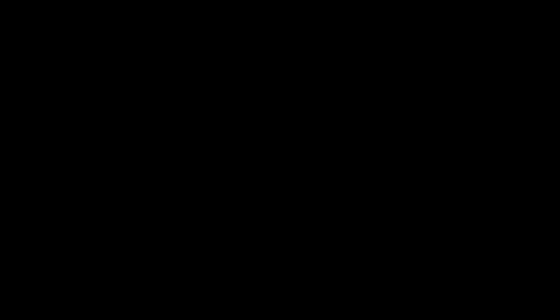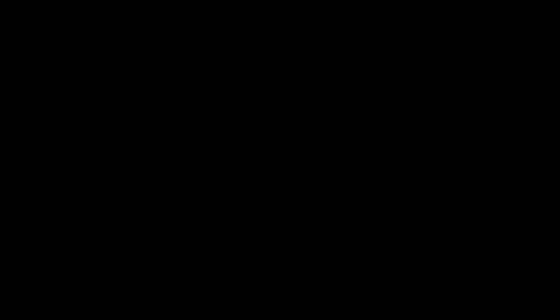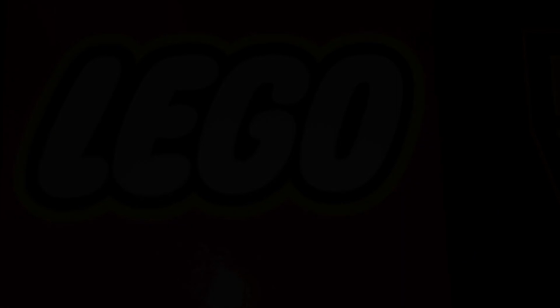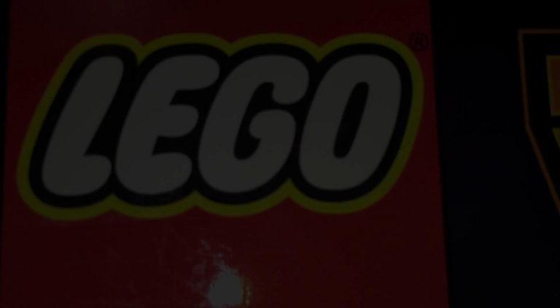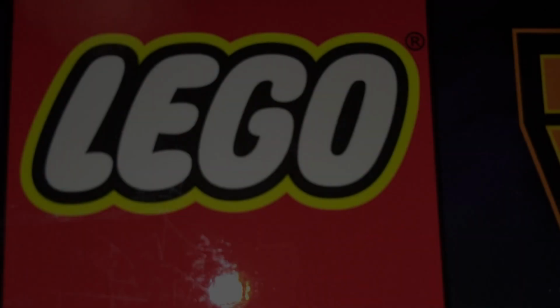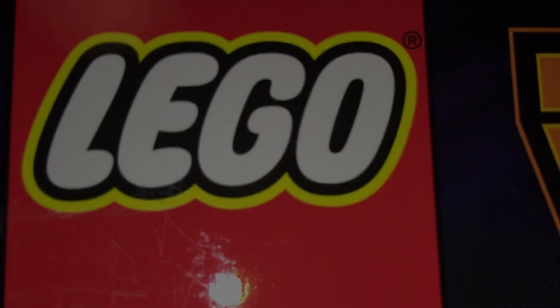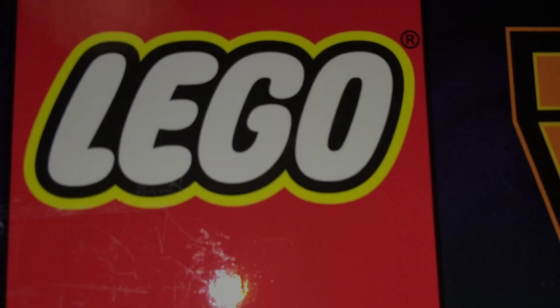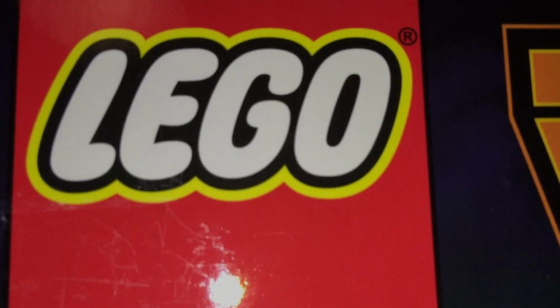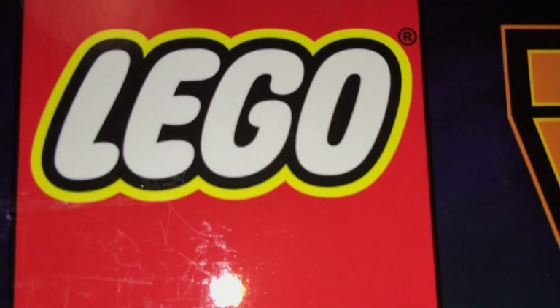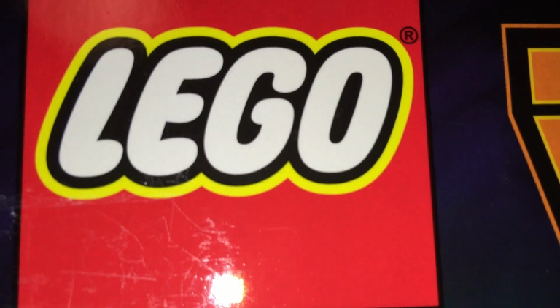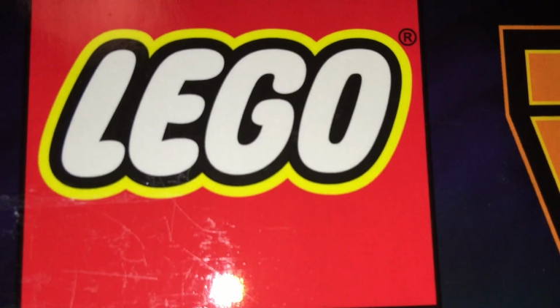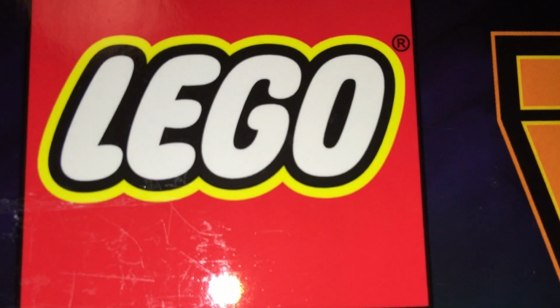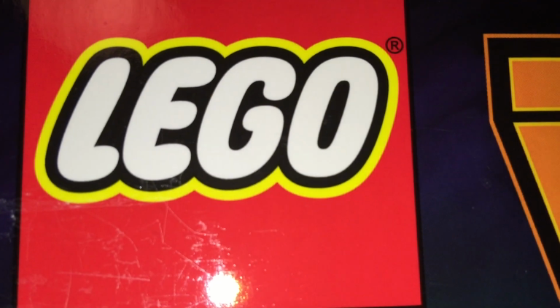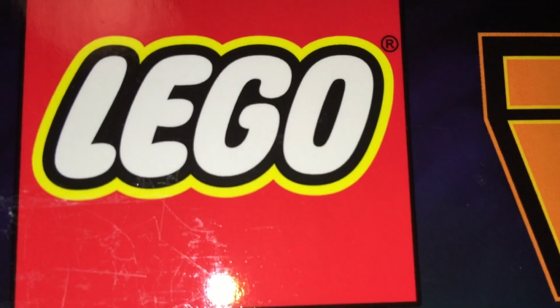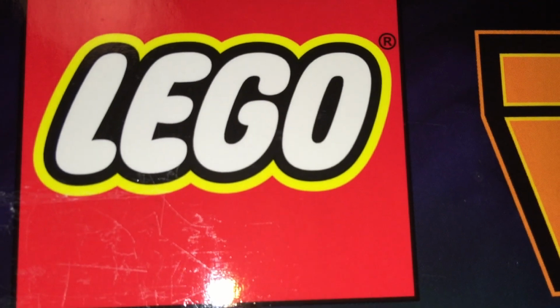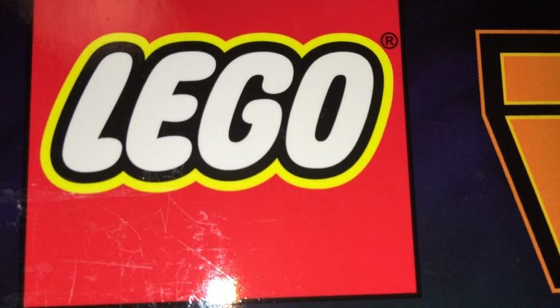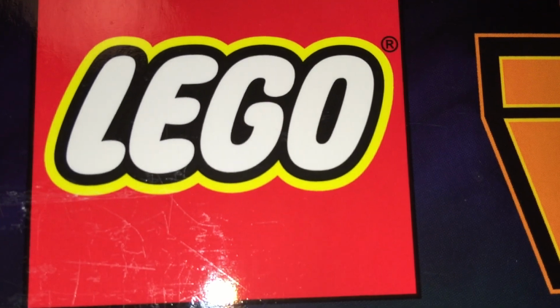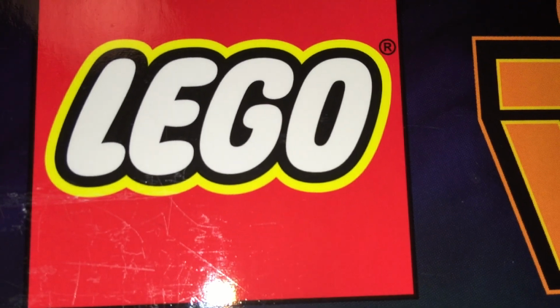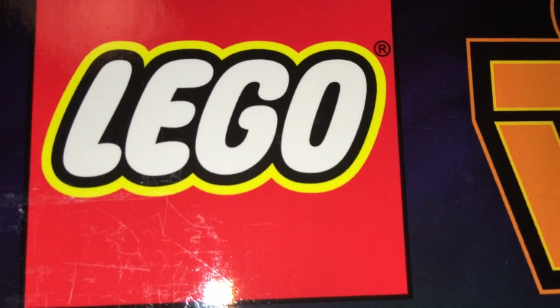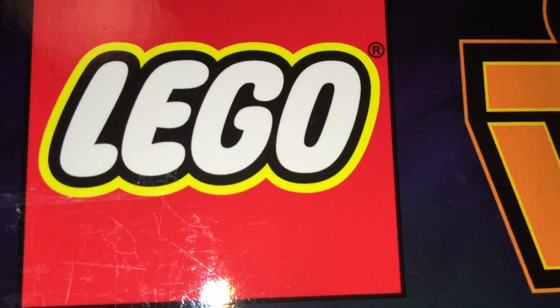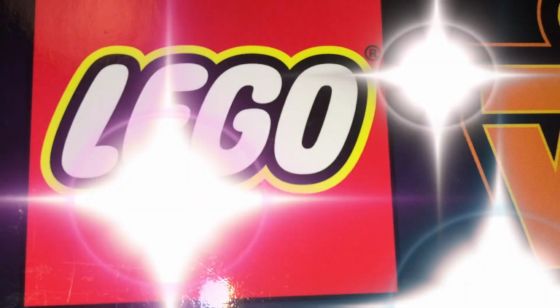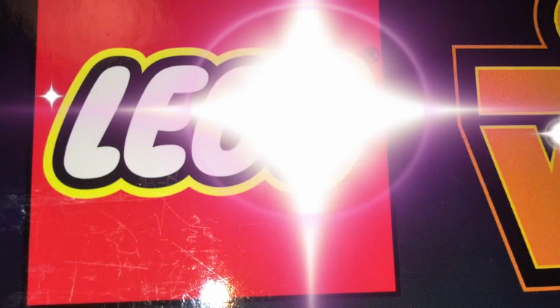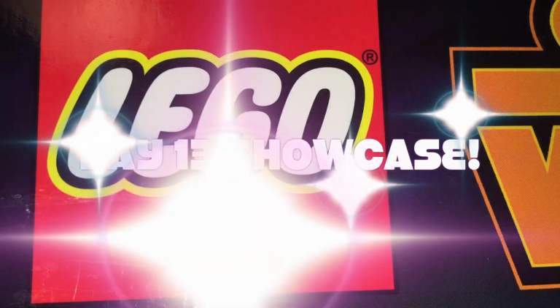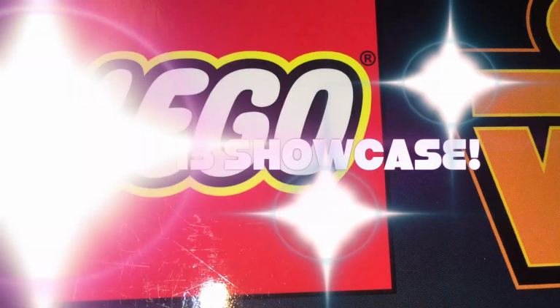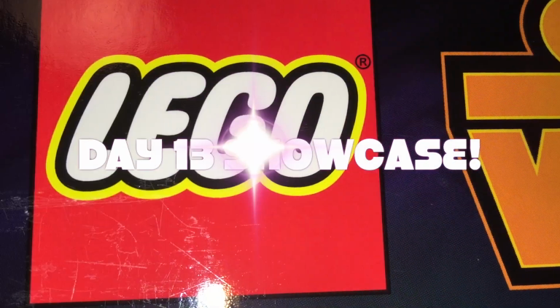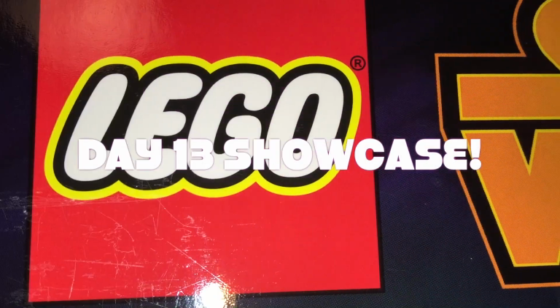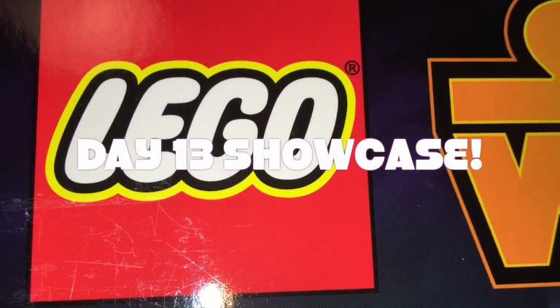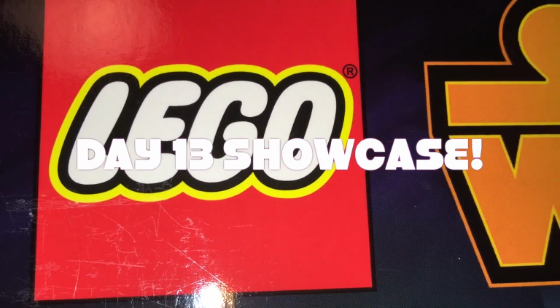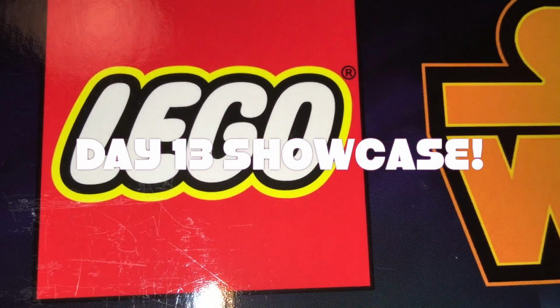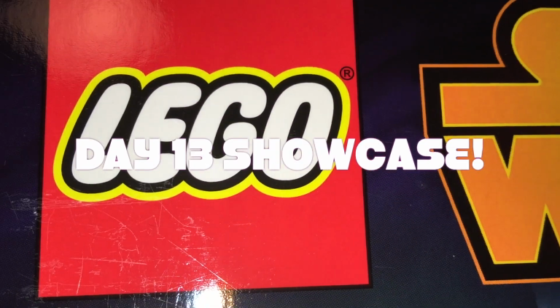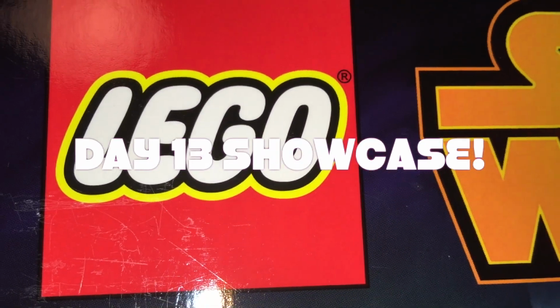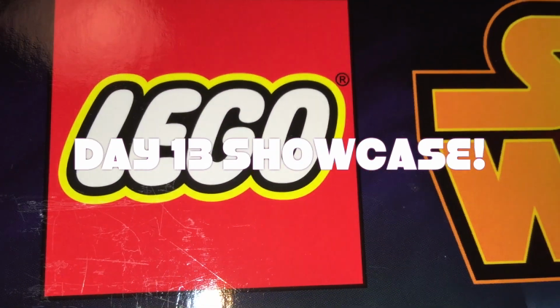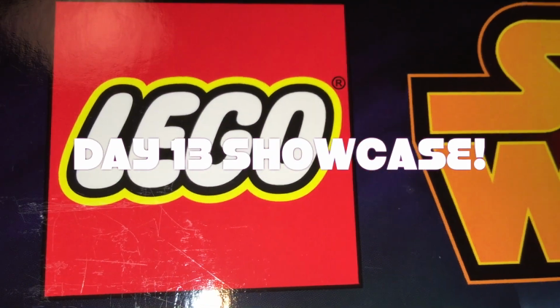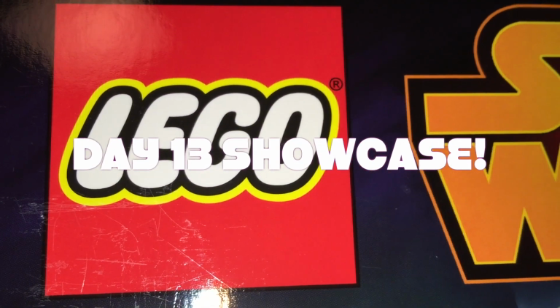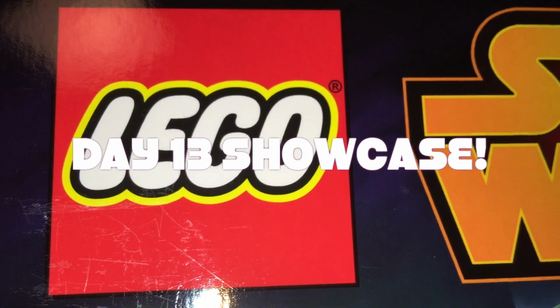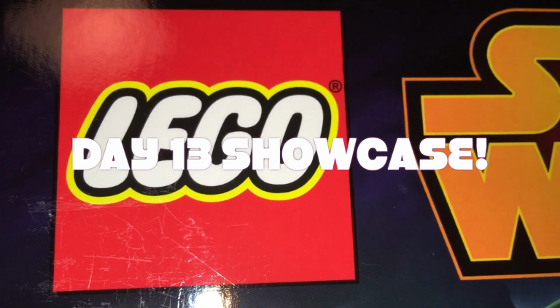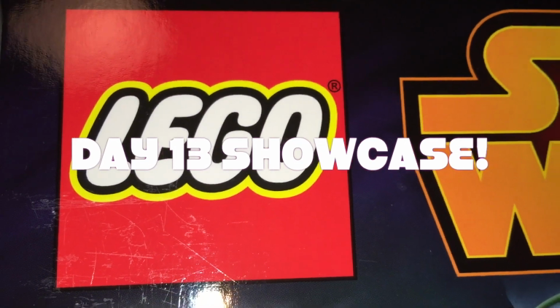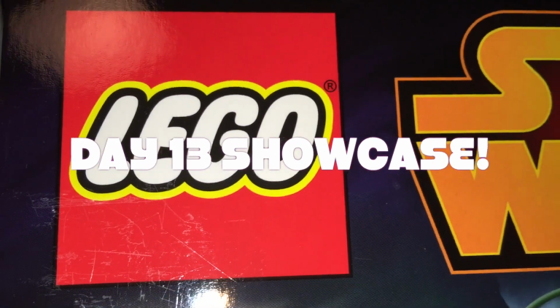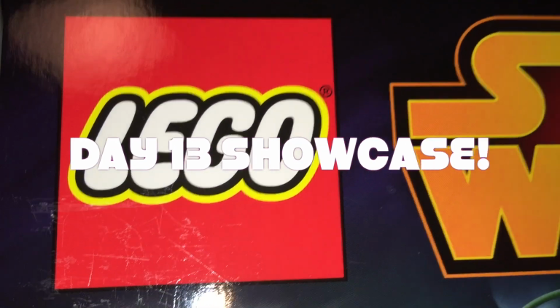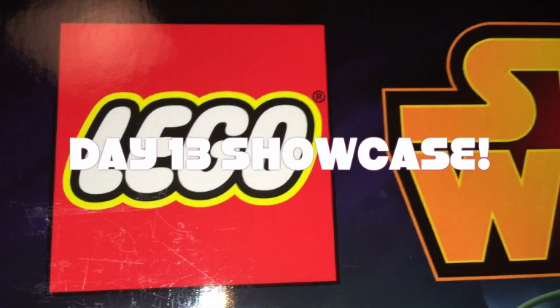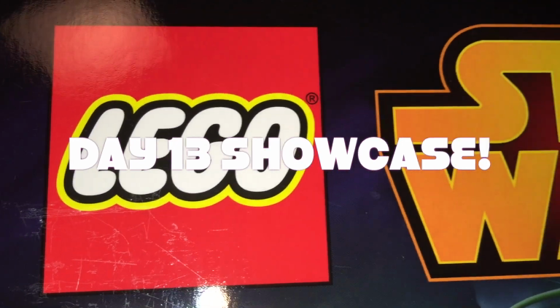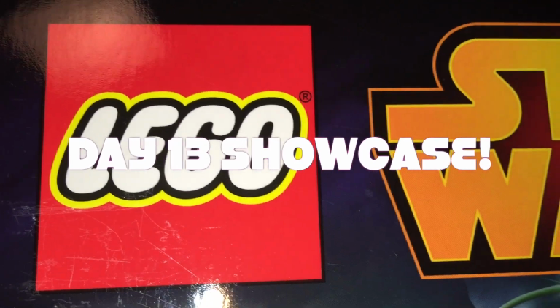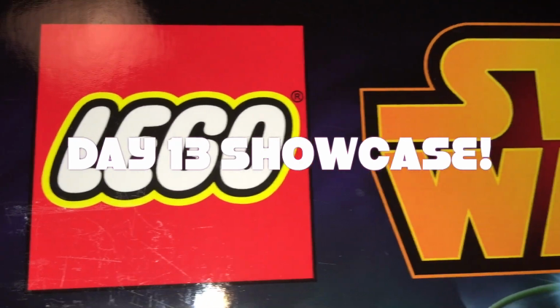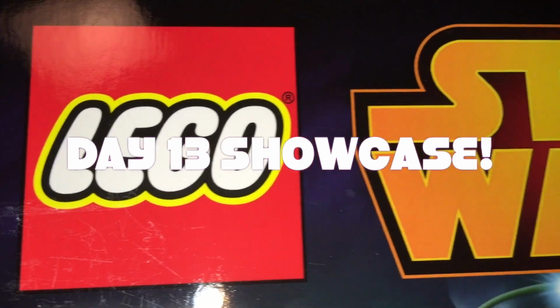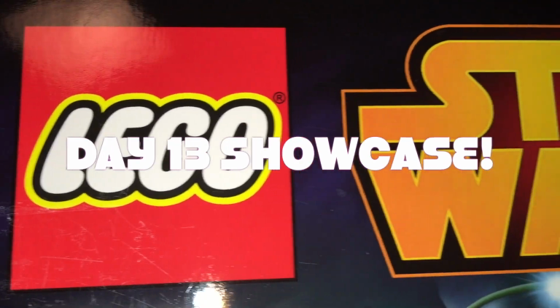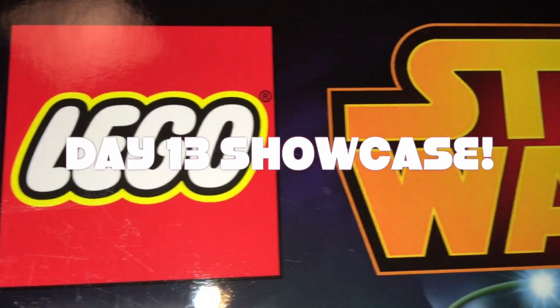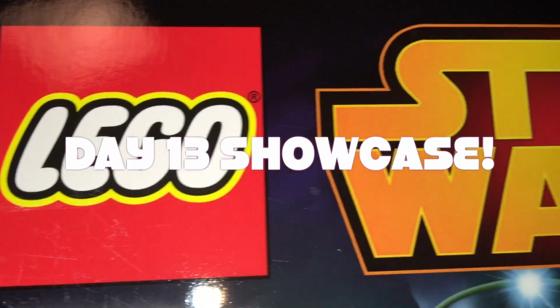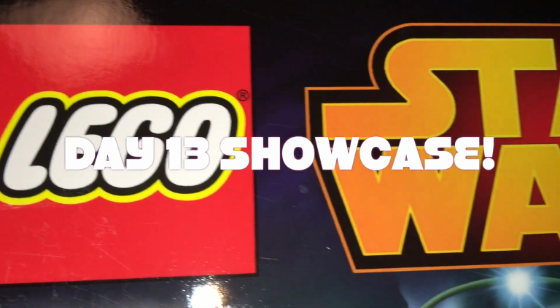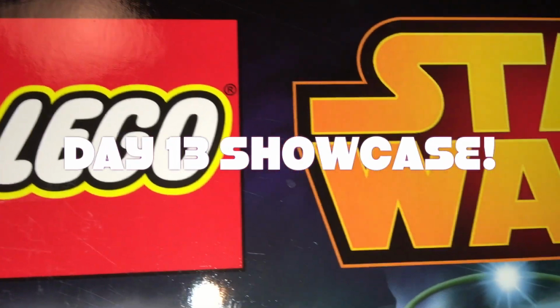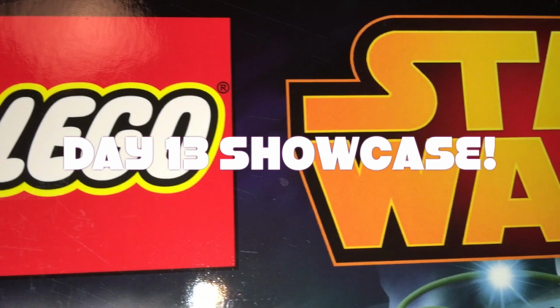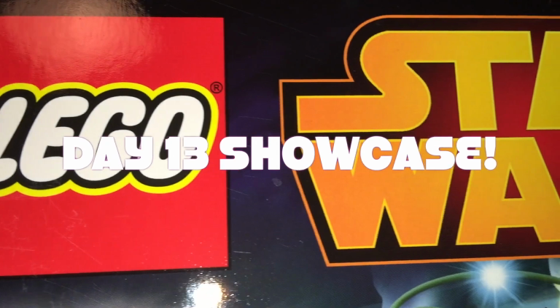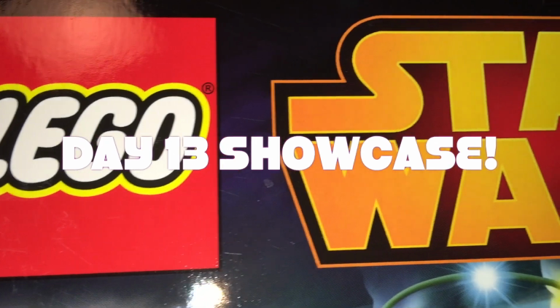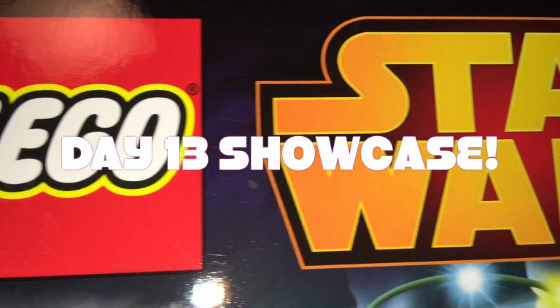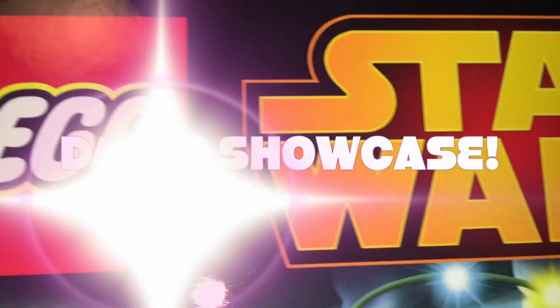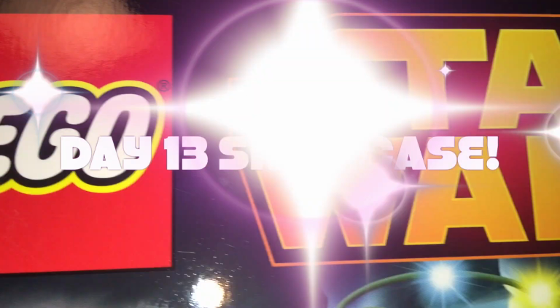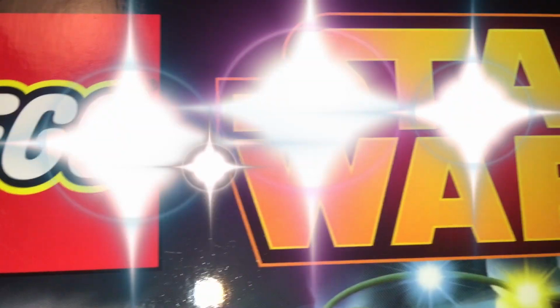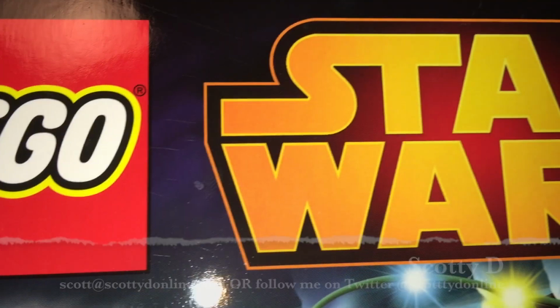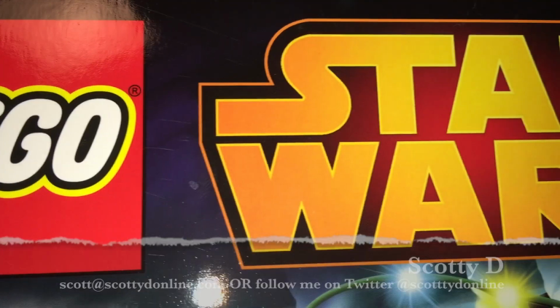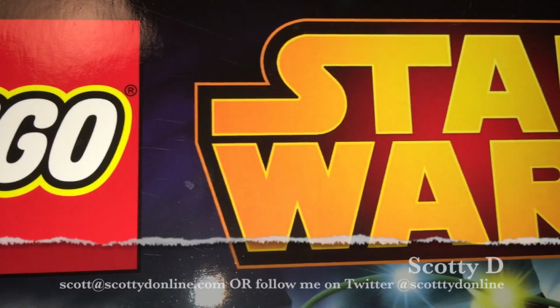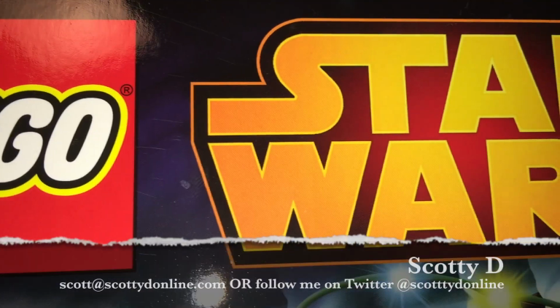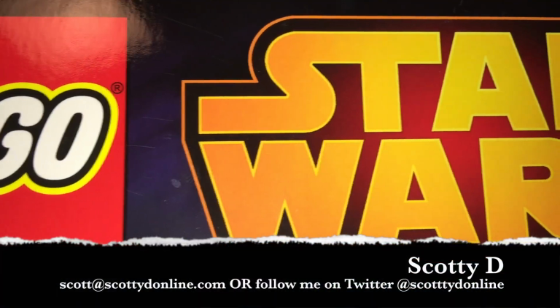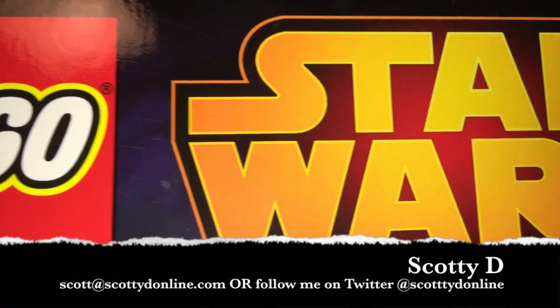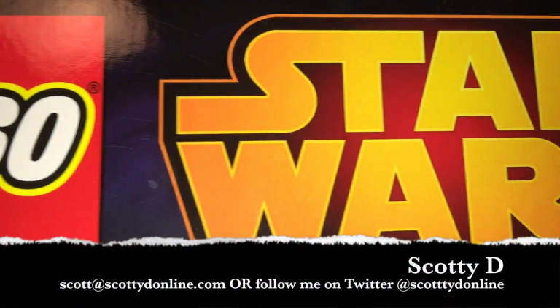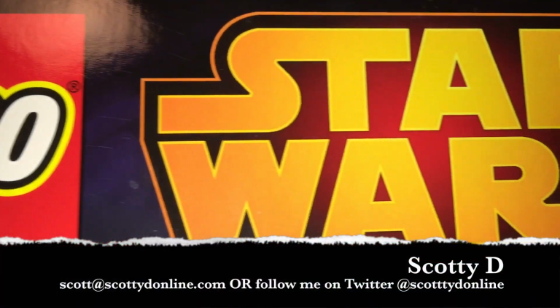Hey, Web World, Scotty D. Welcome to the Day 13 Showcase of the 2014 LEGO Star Wars Advent Calendar.